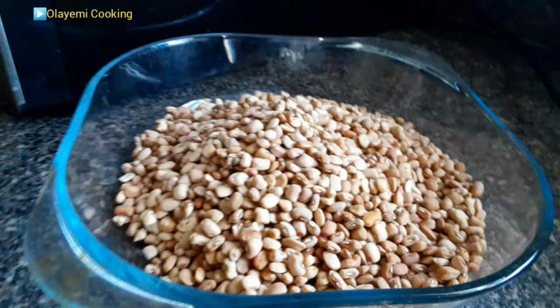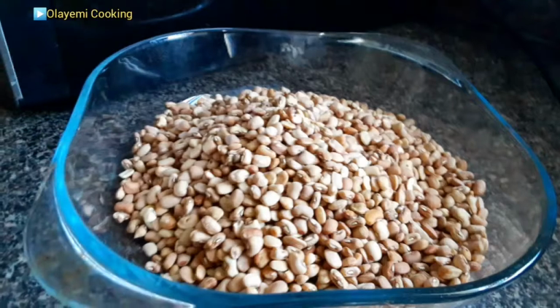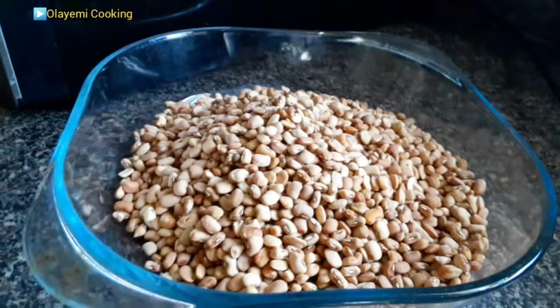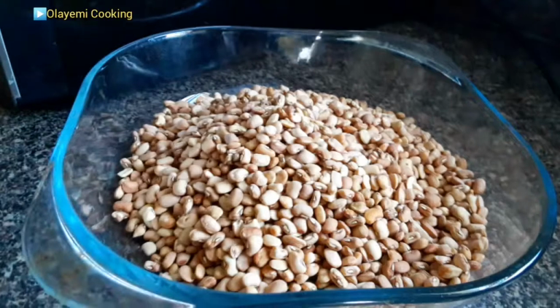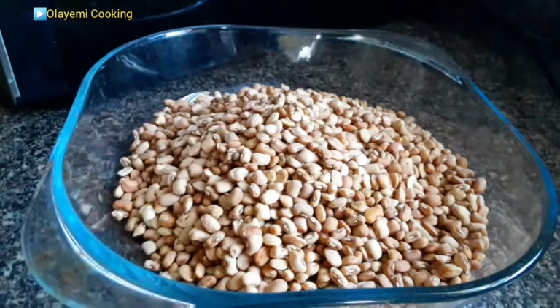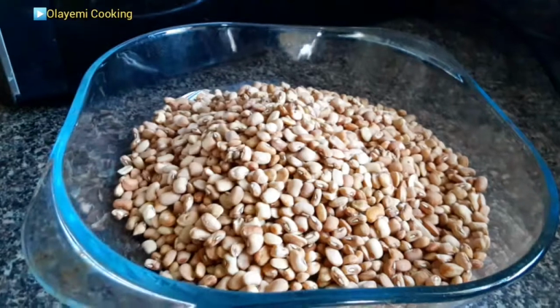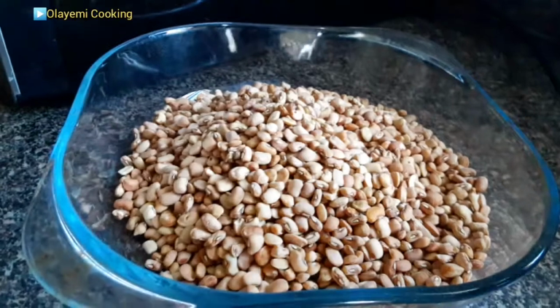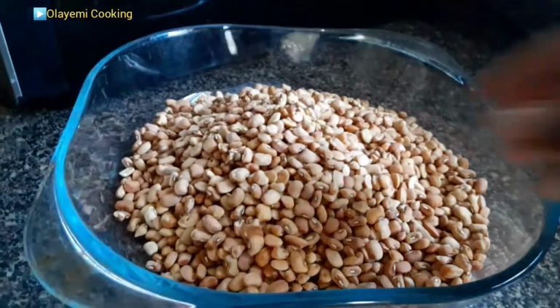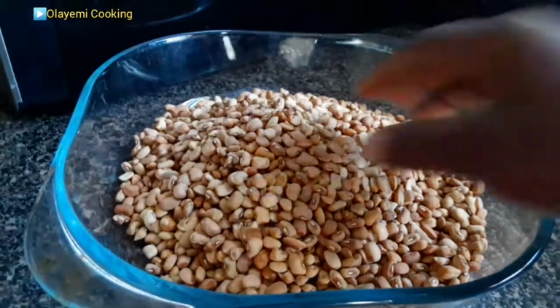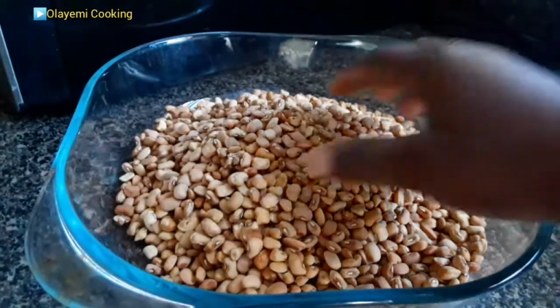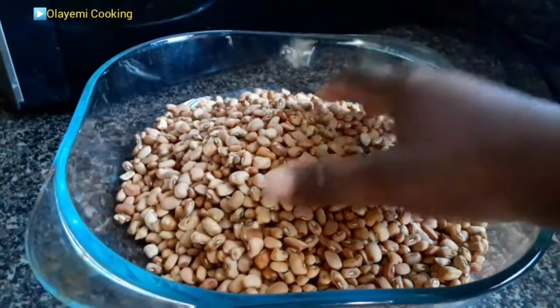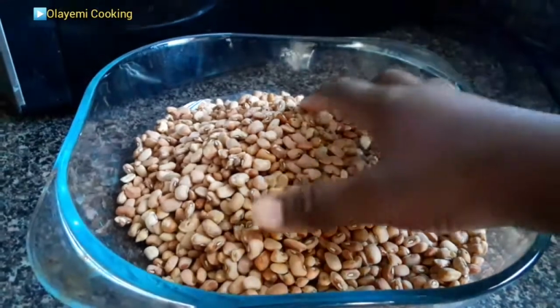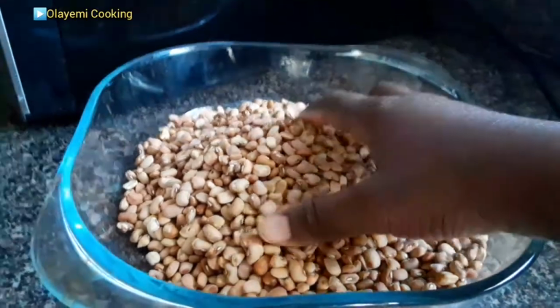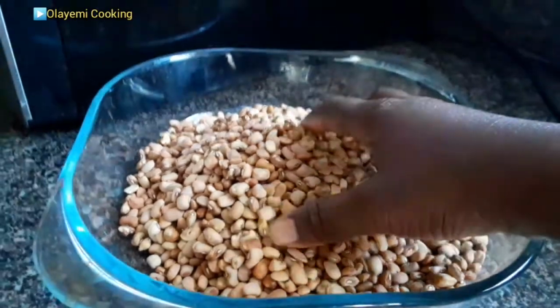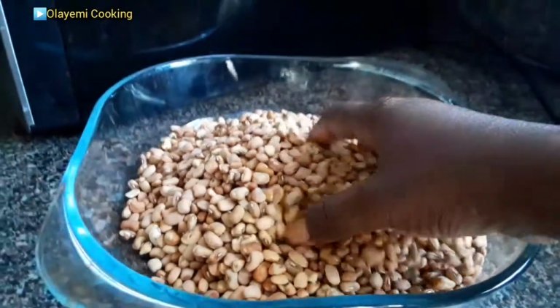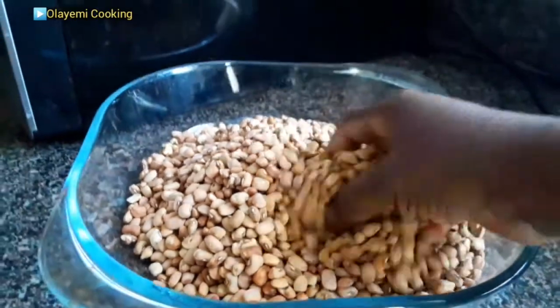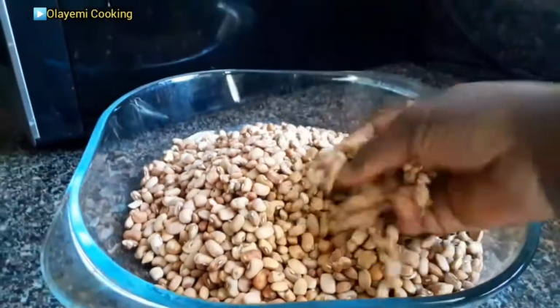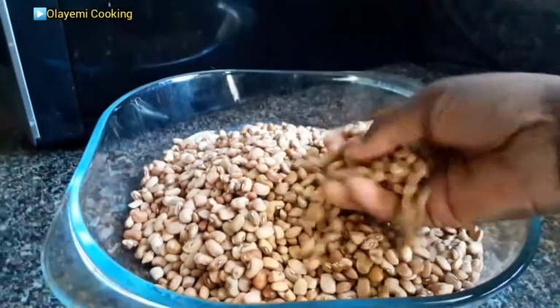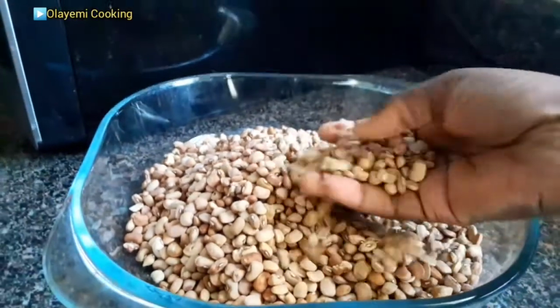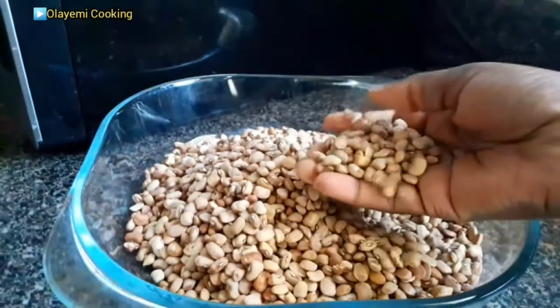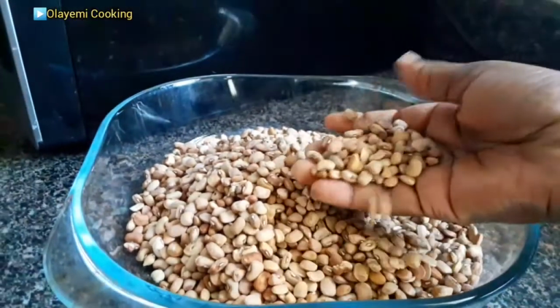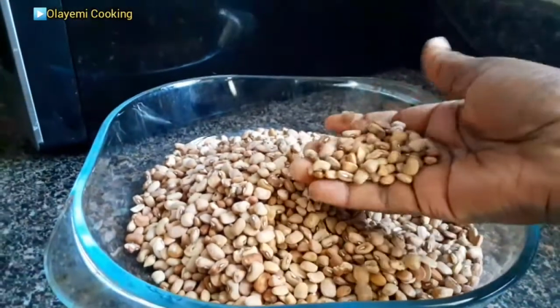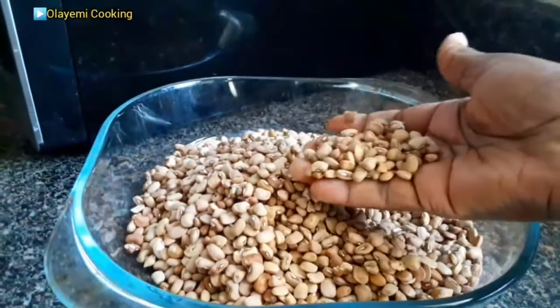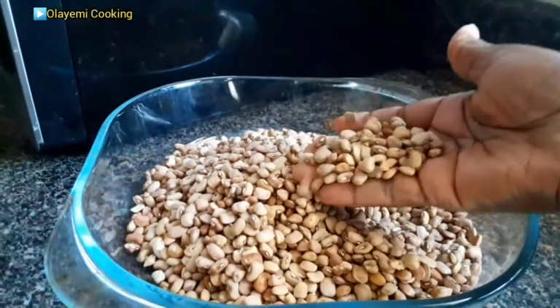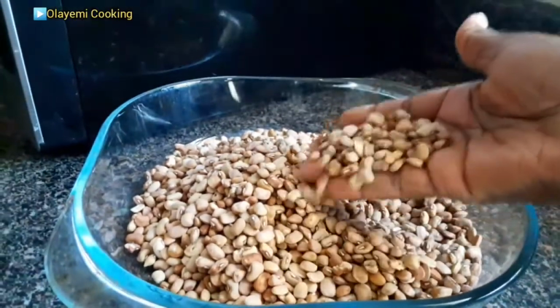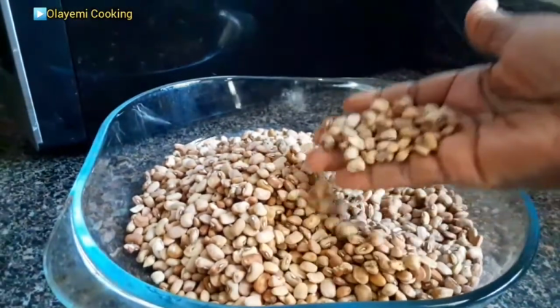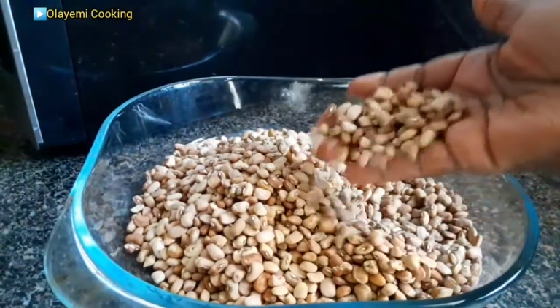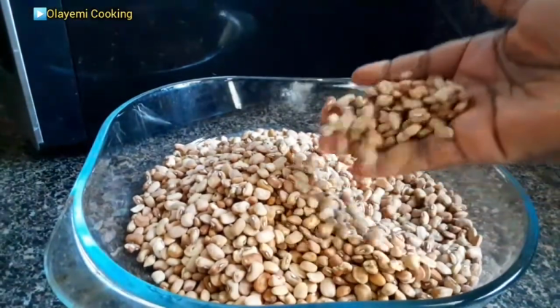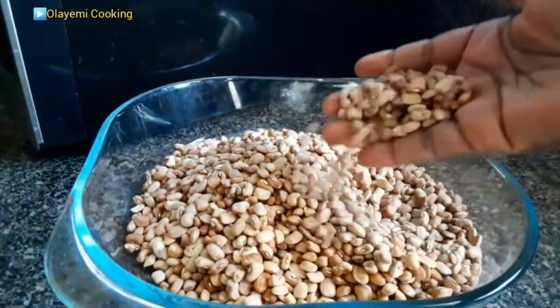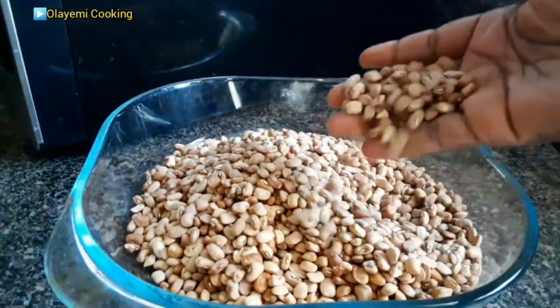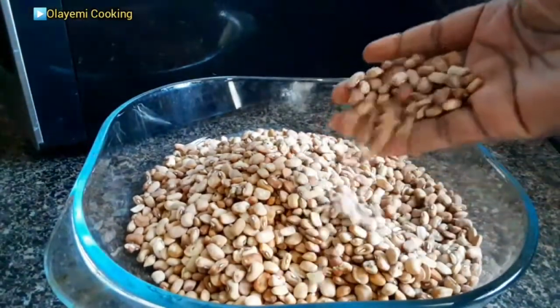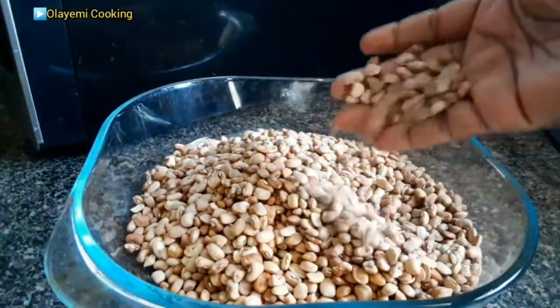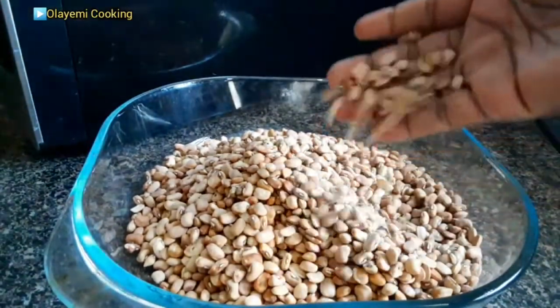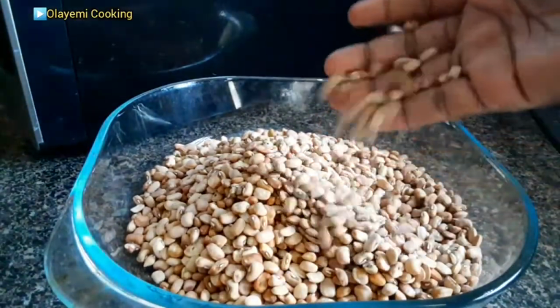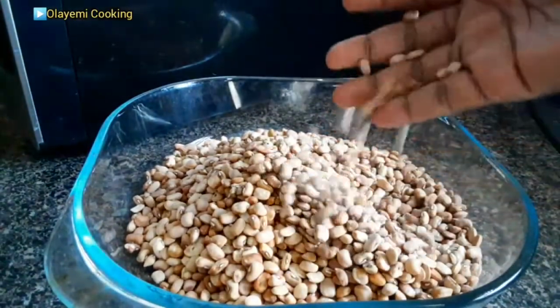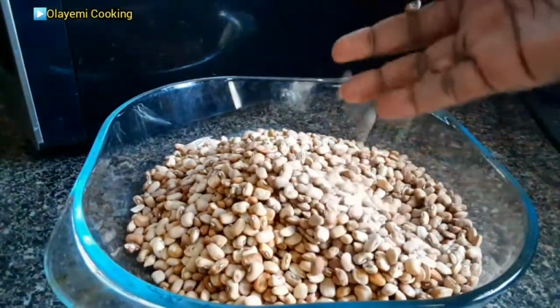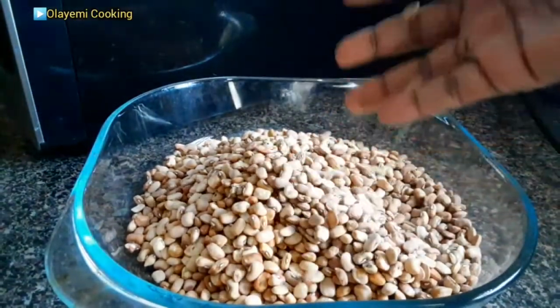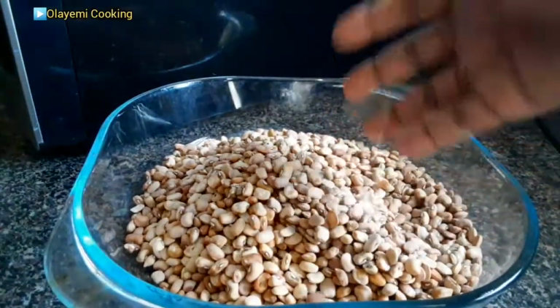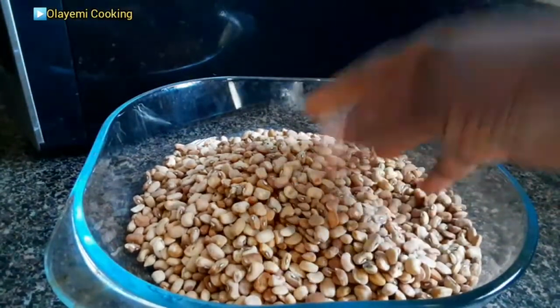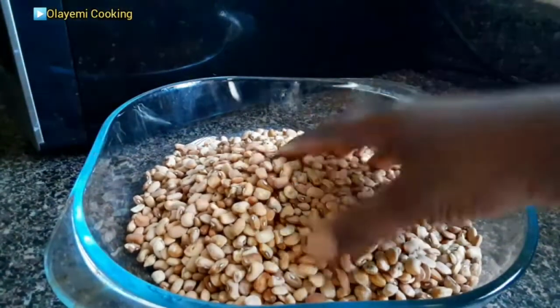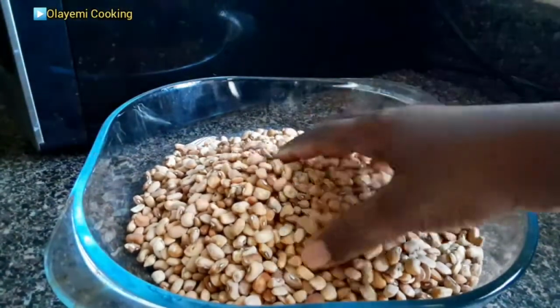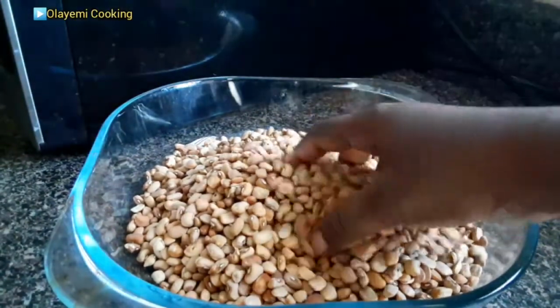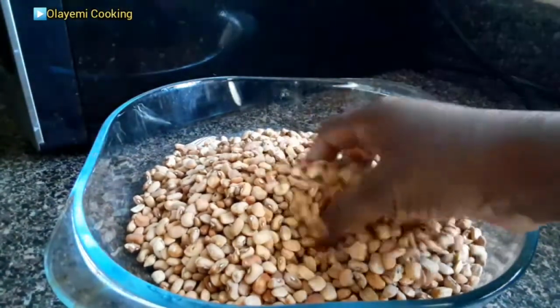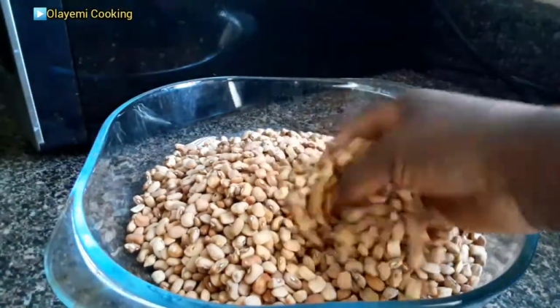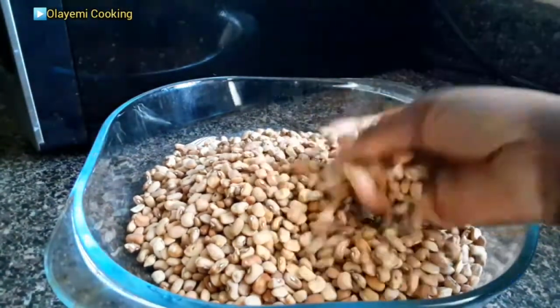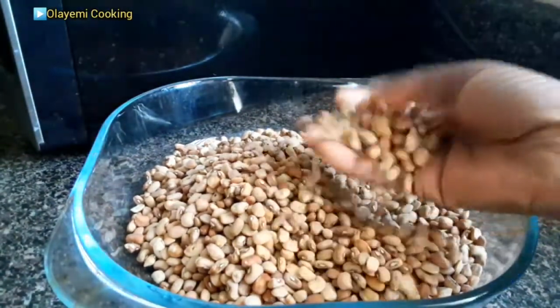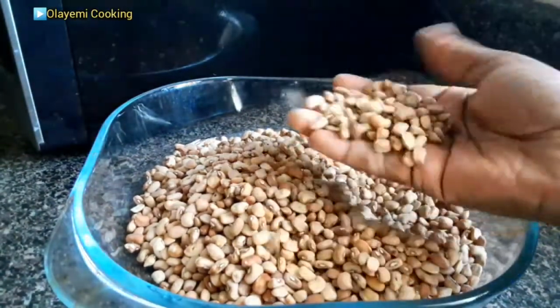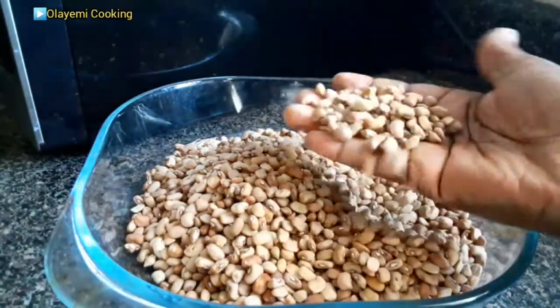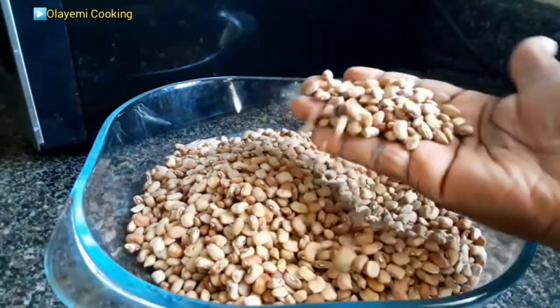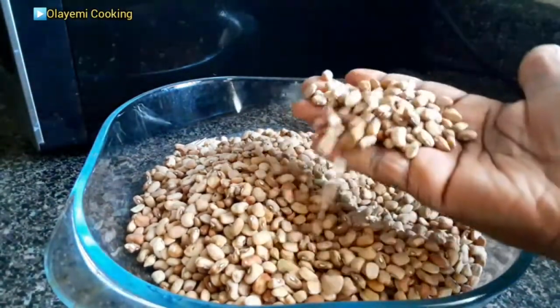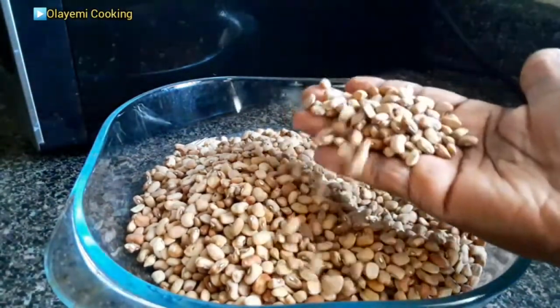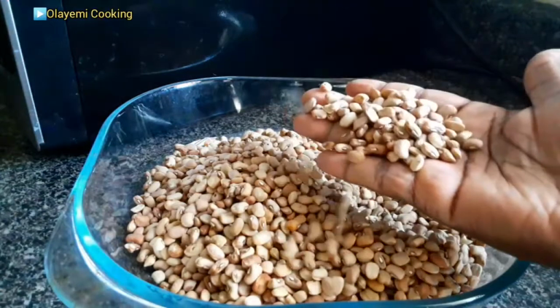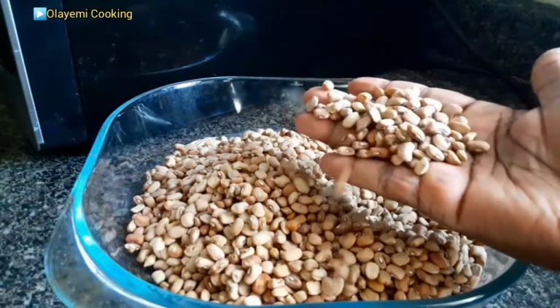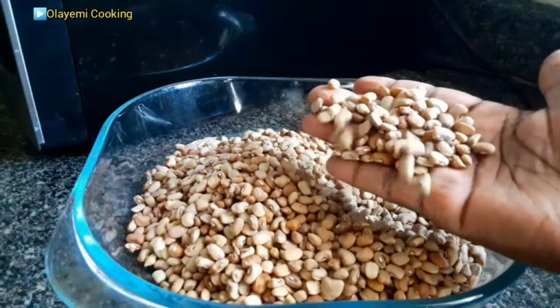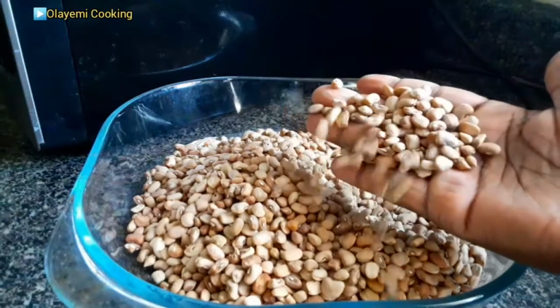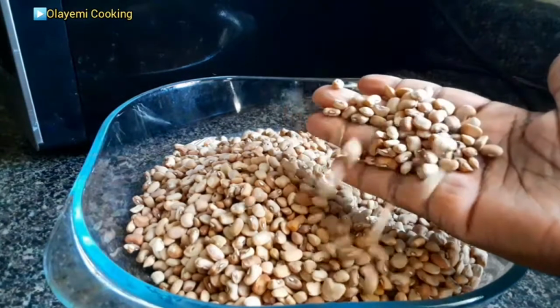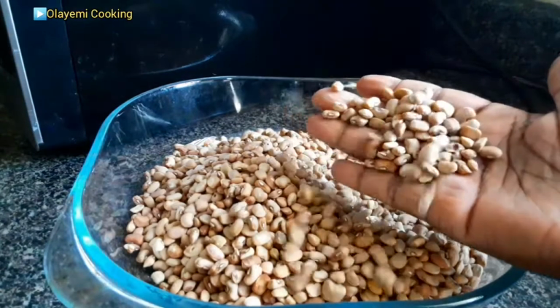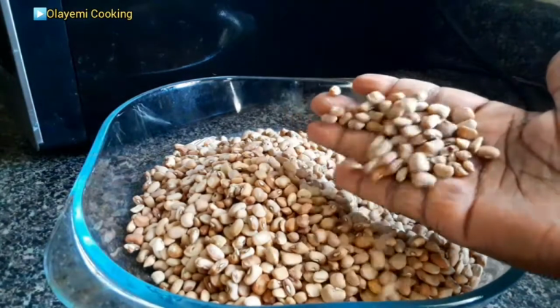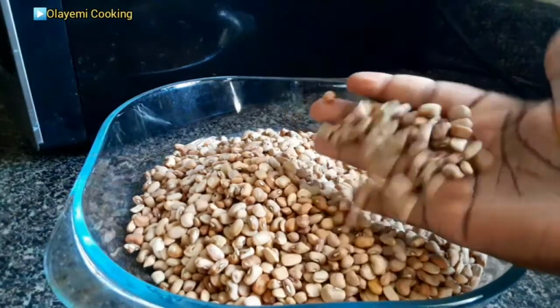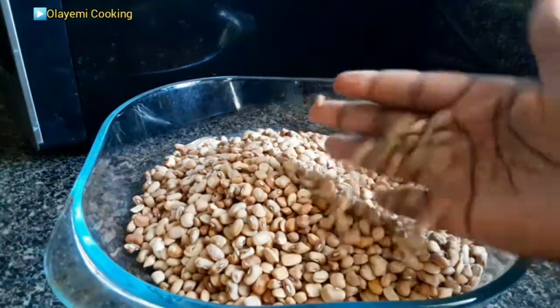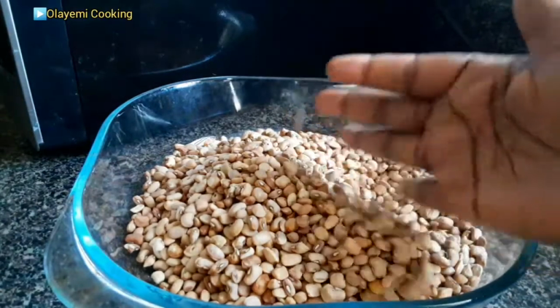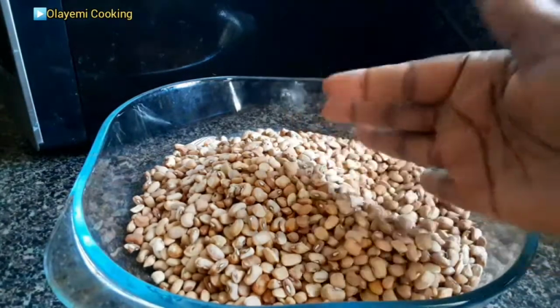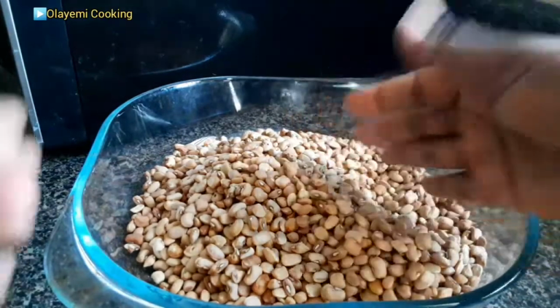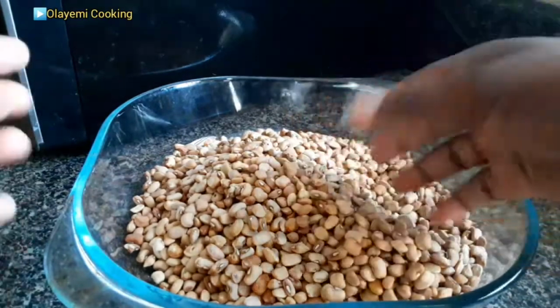Hello everyone, in this video I would like to share with you how to cook brown beans.